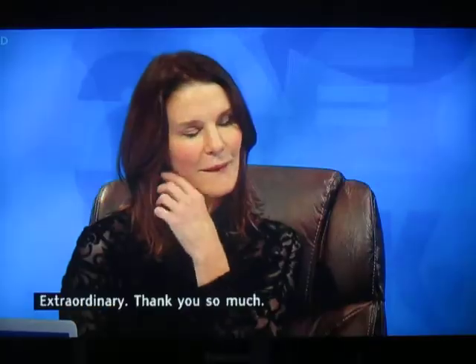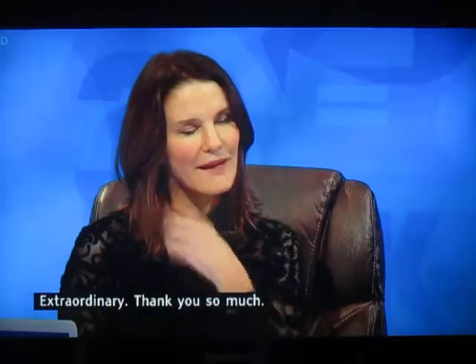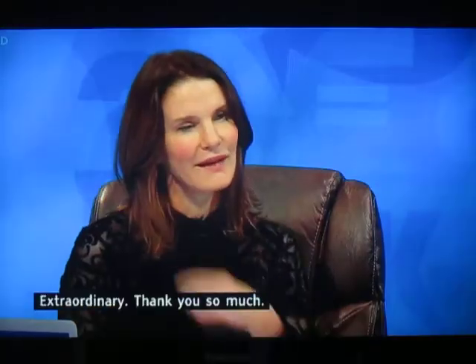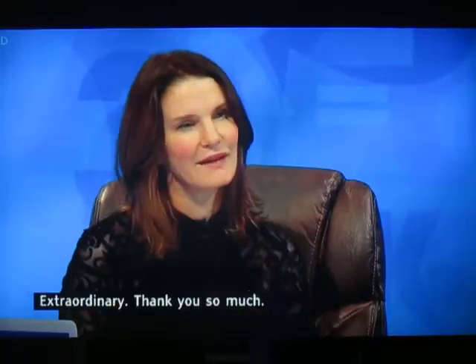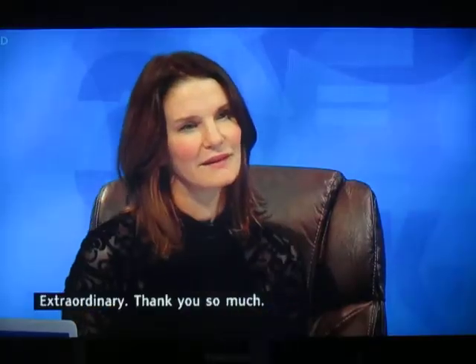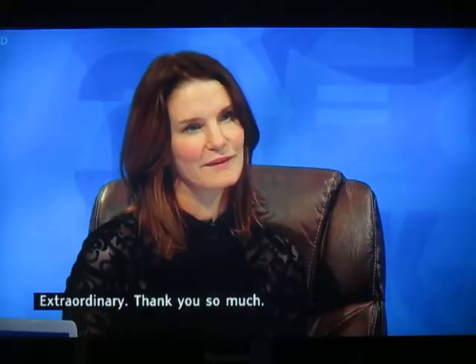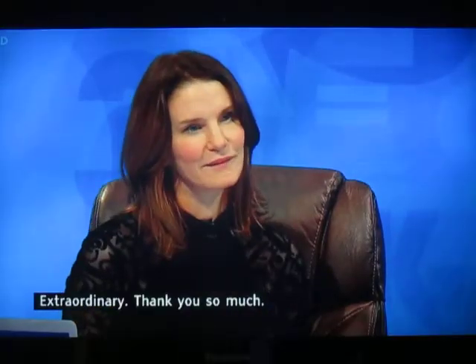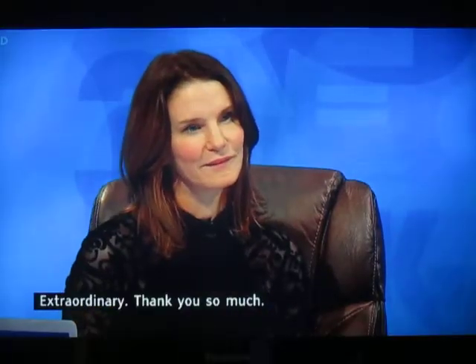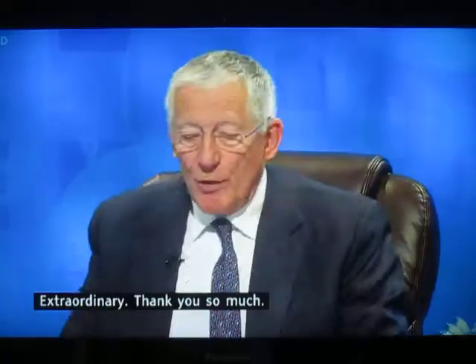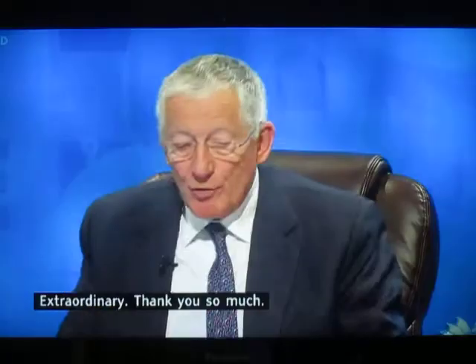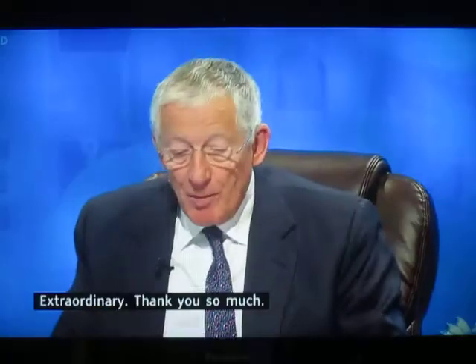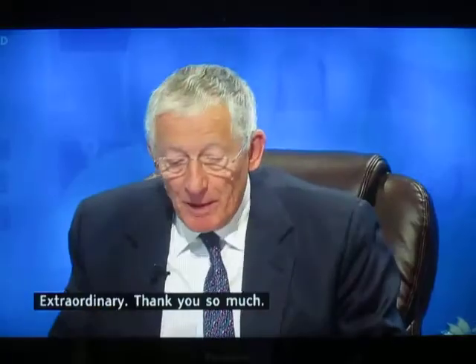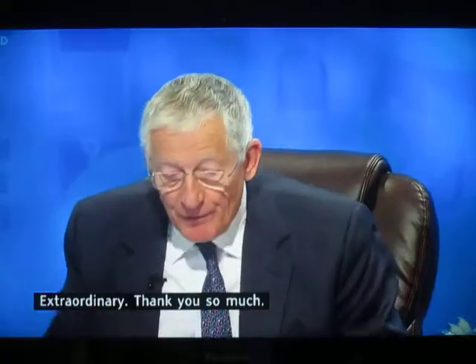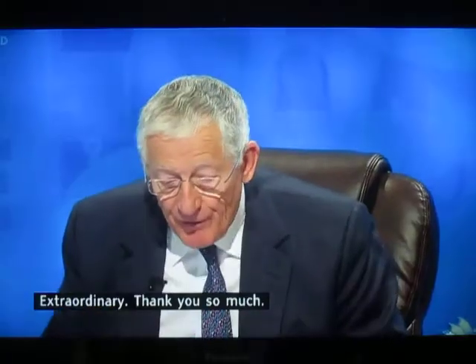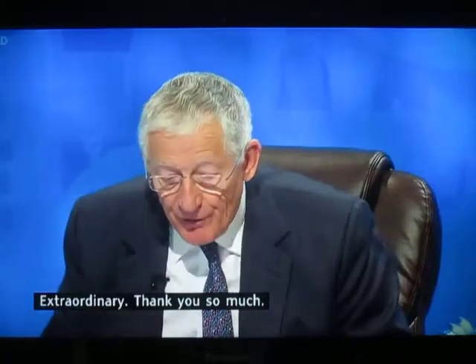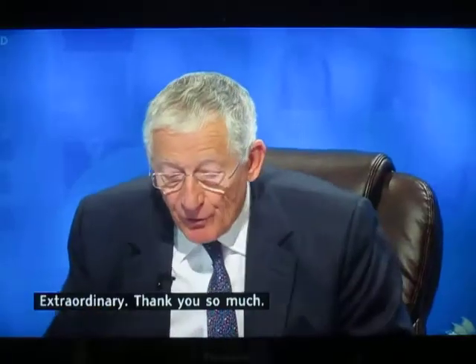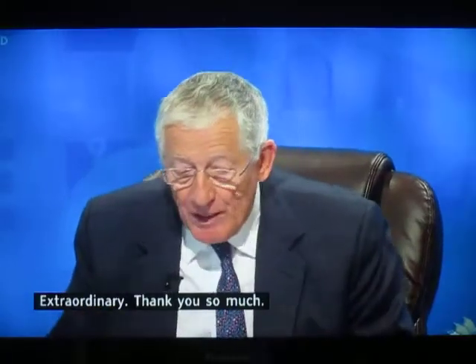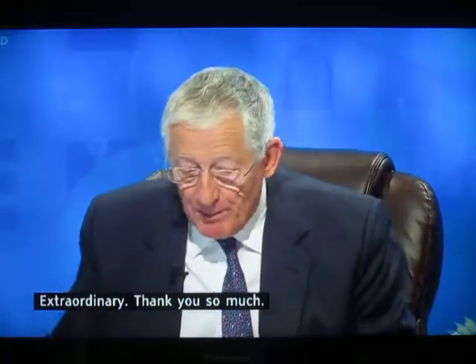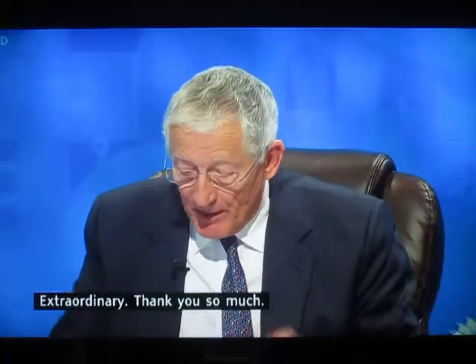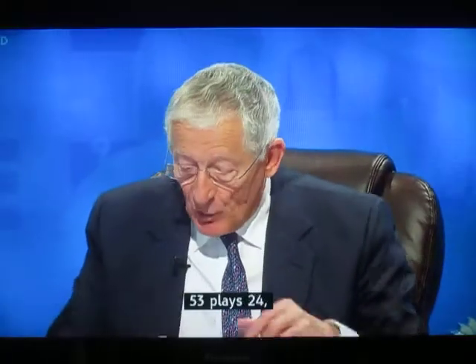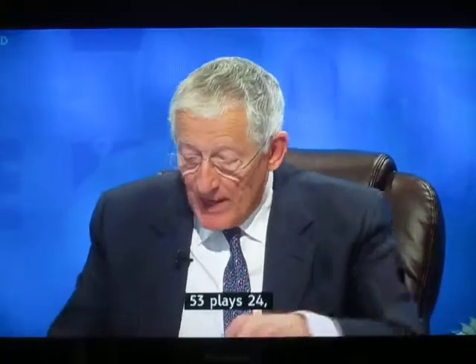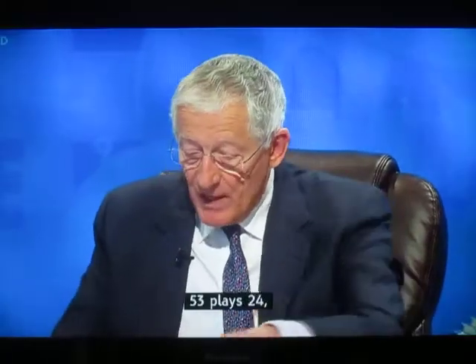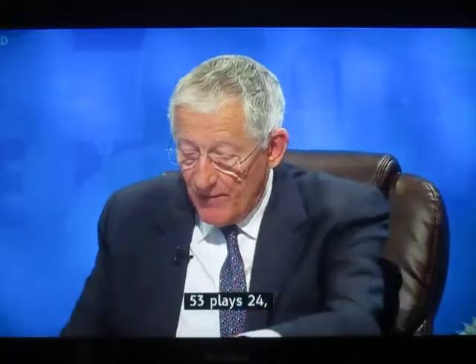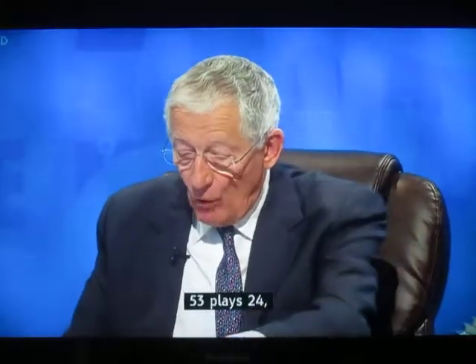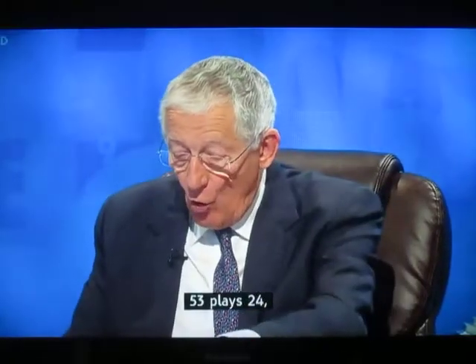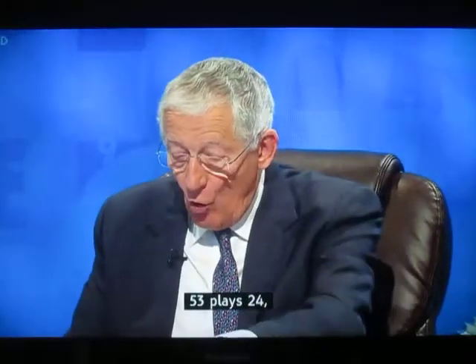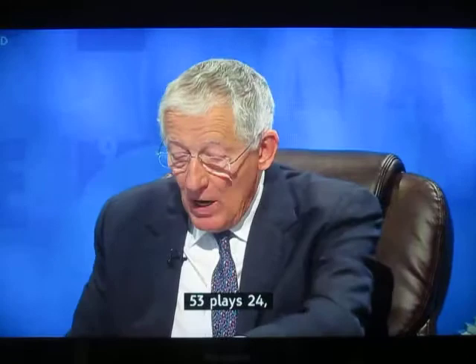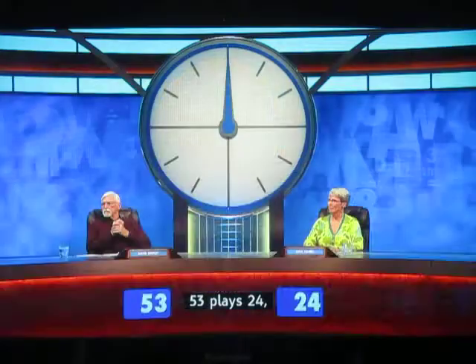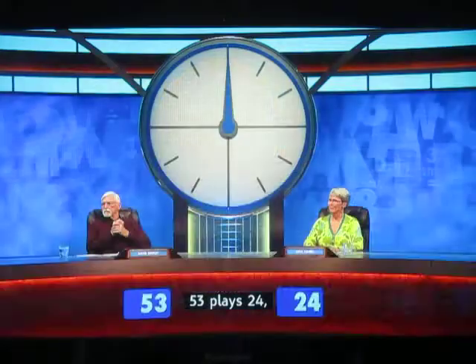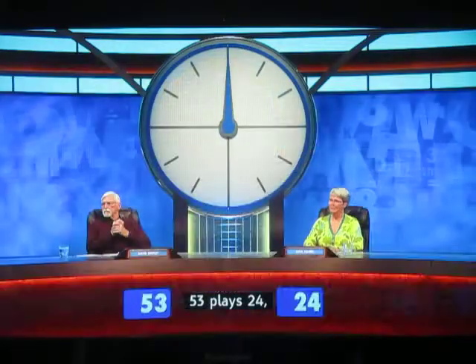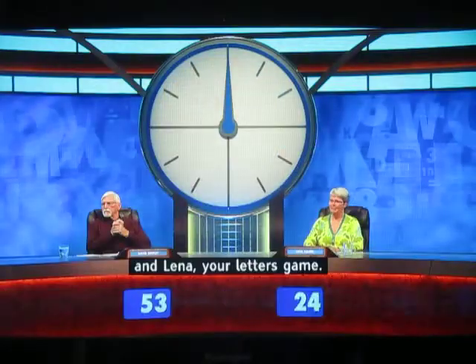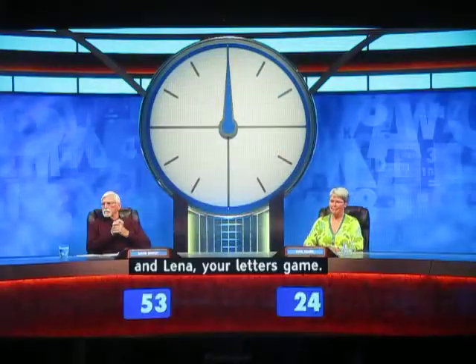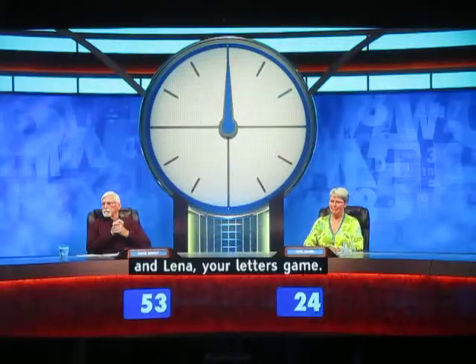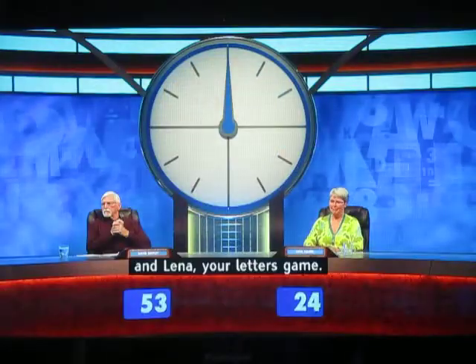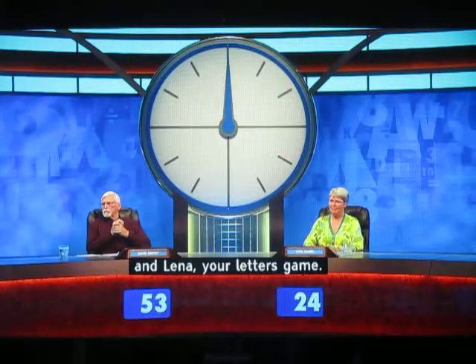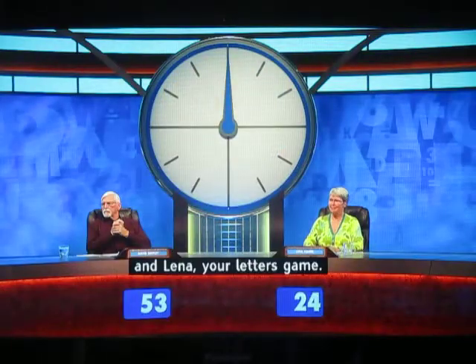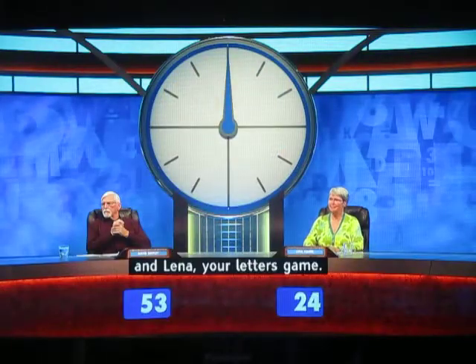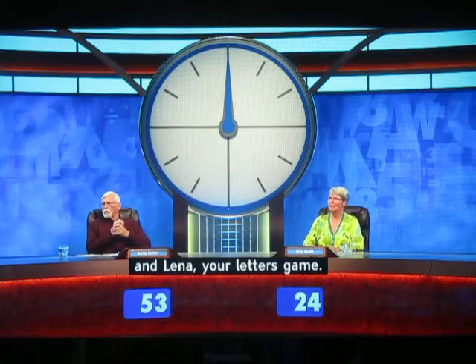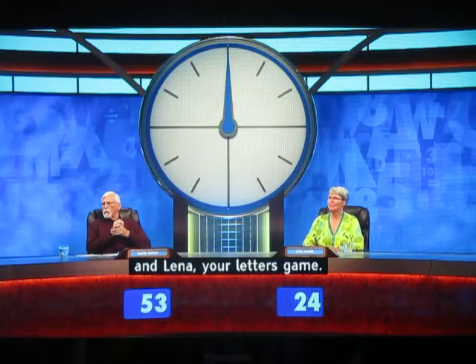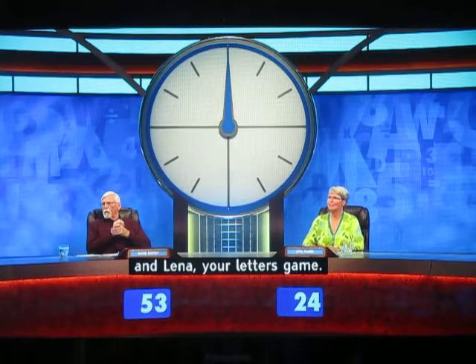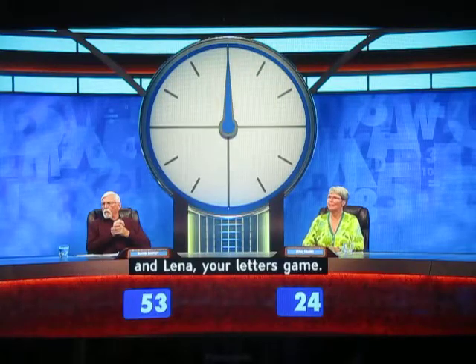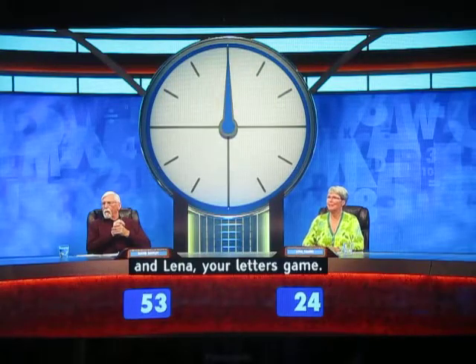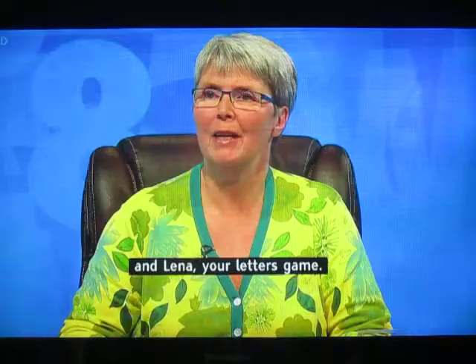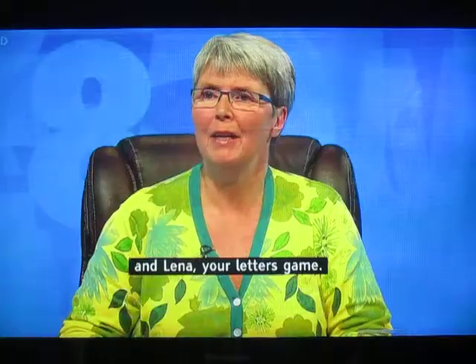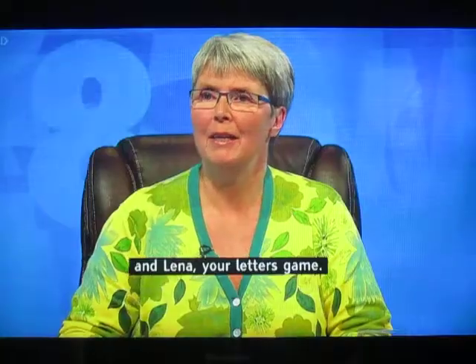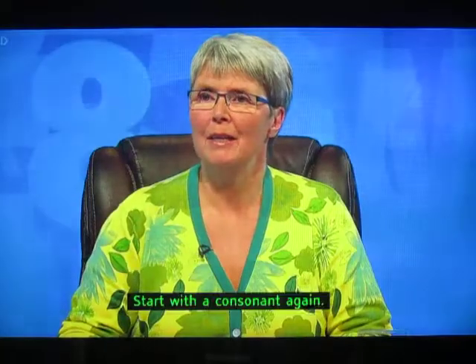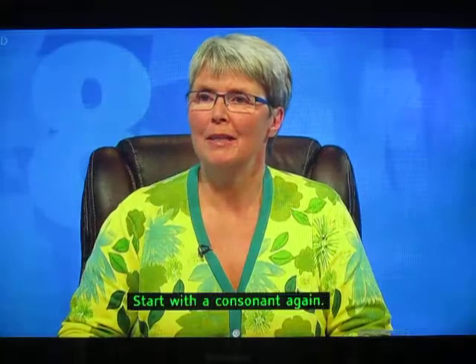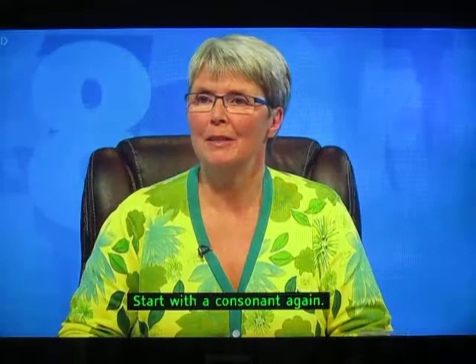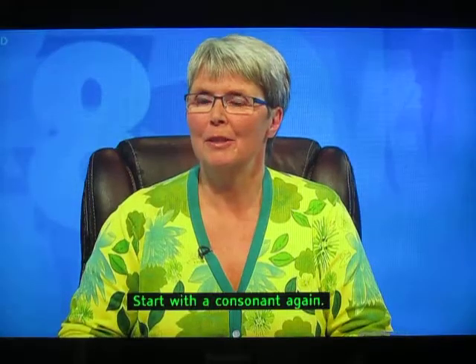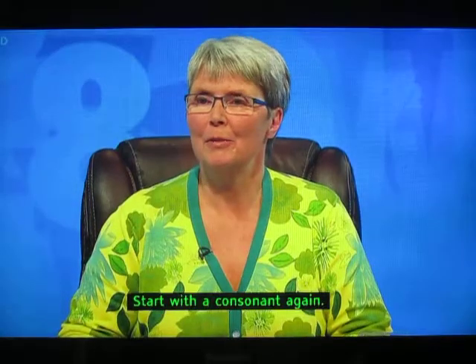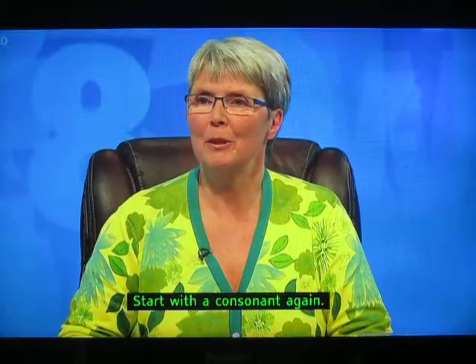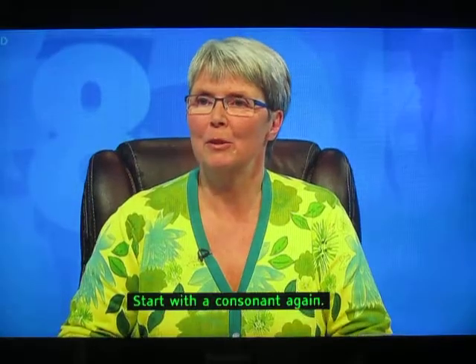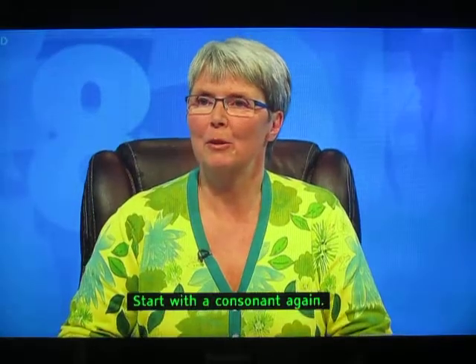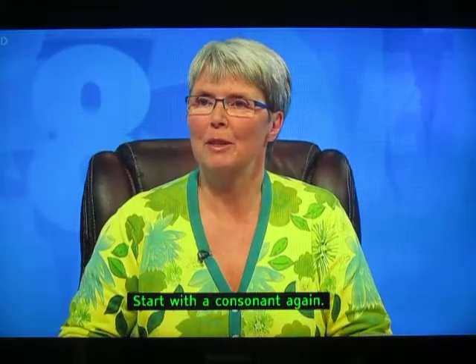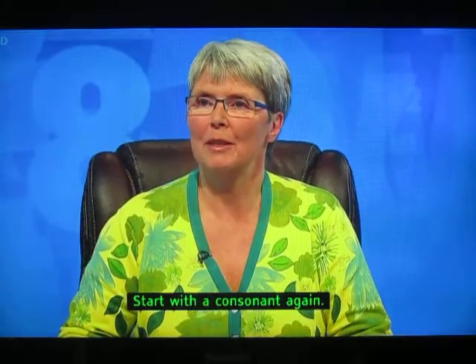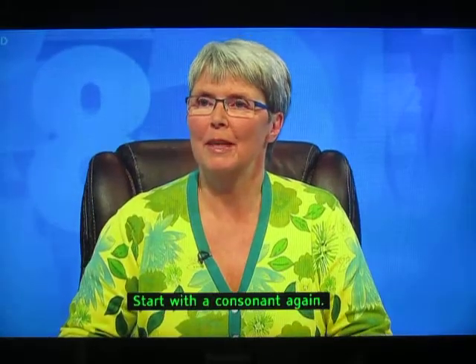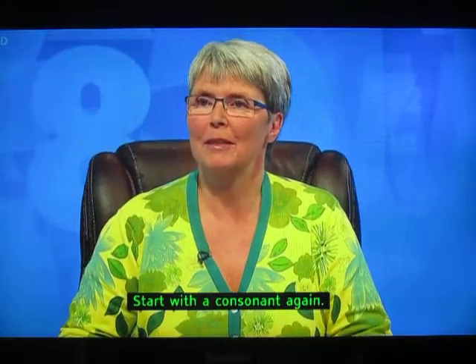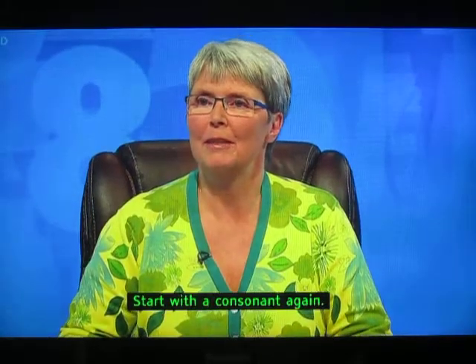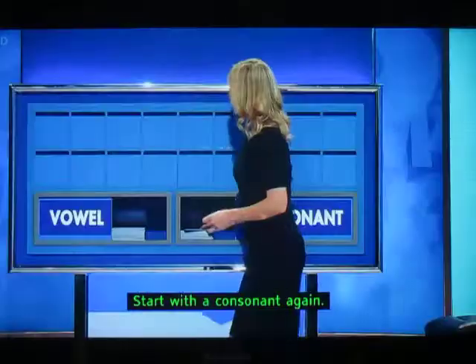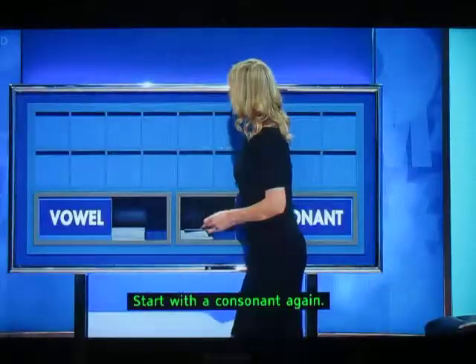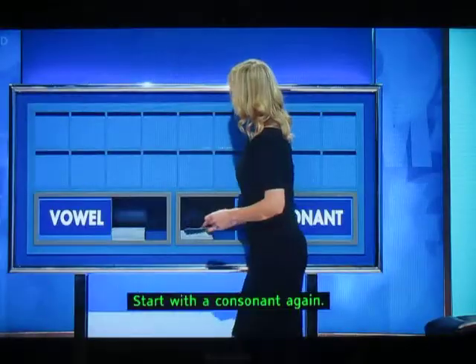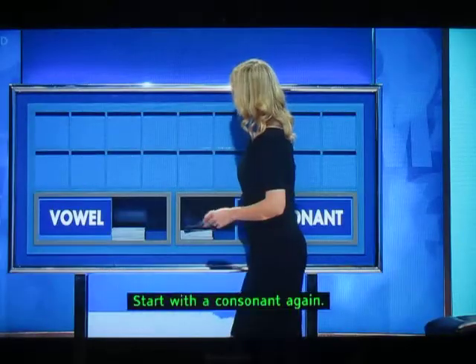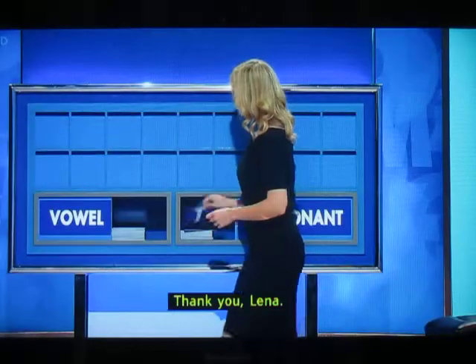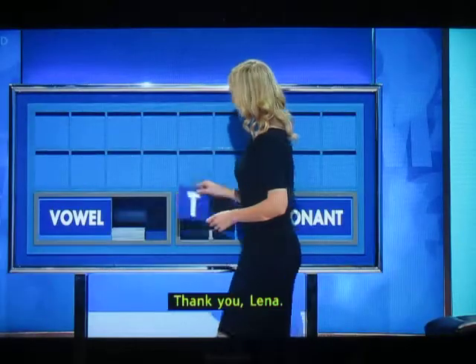Thank you so much — 53, 24 — and Lina, your lessons again. Start with a consonant again. Thank you, Lina.